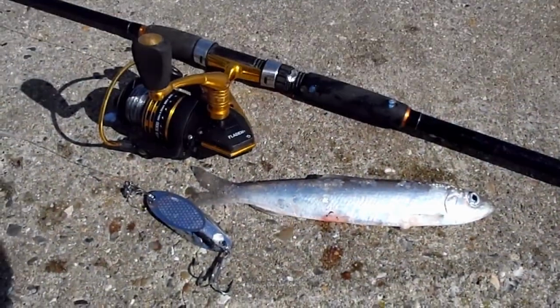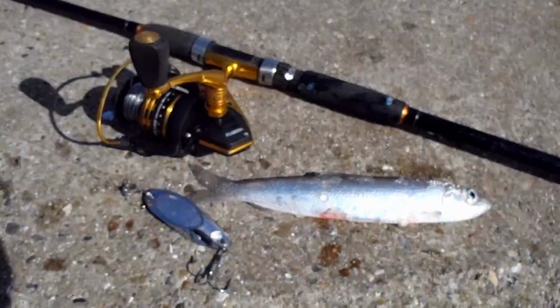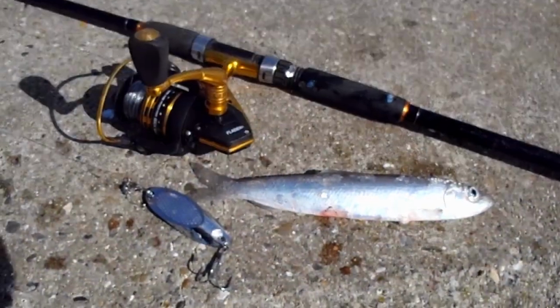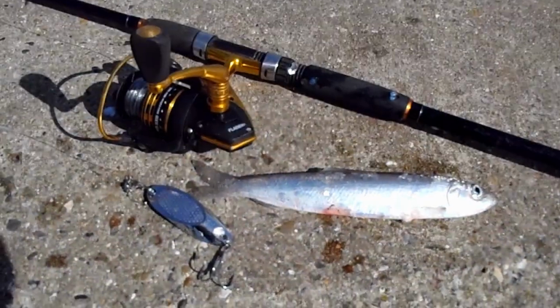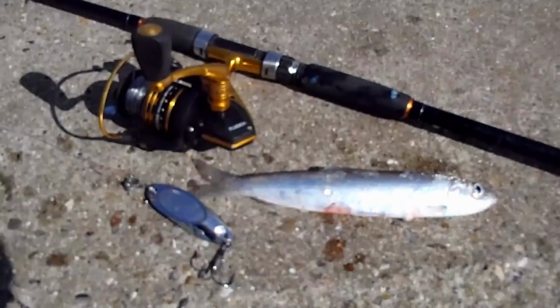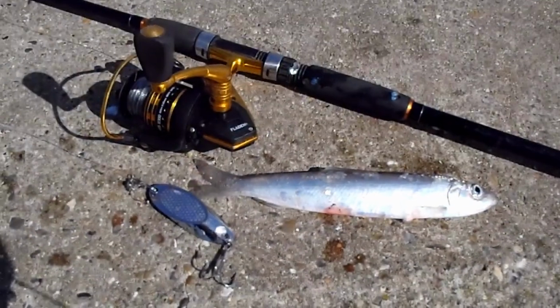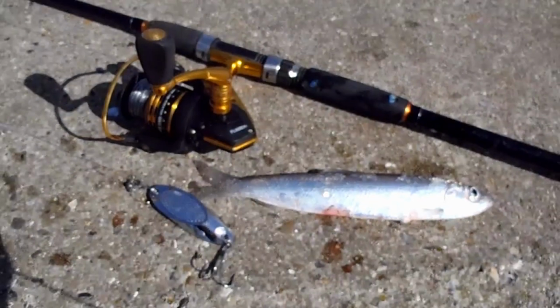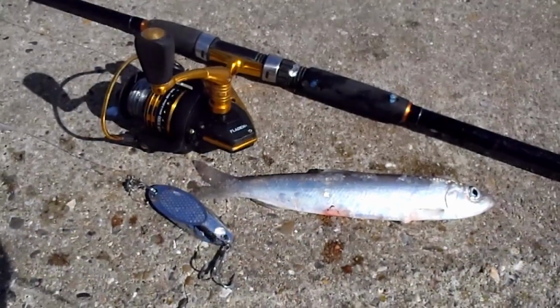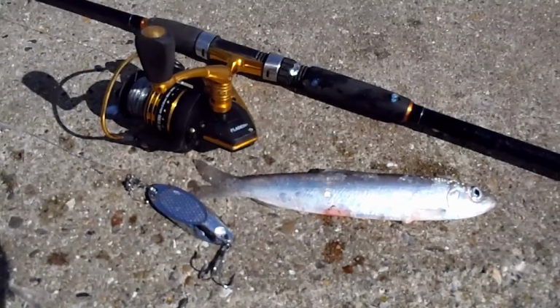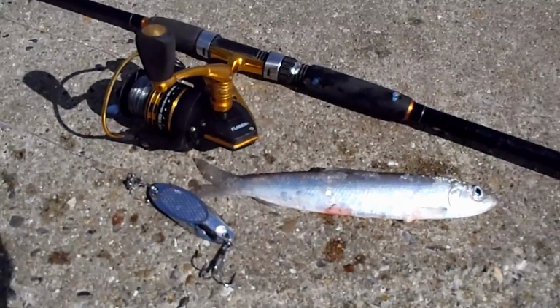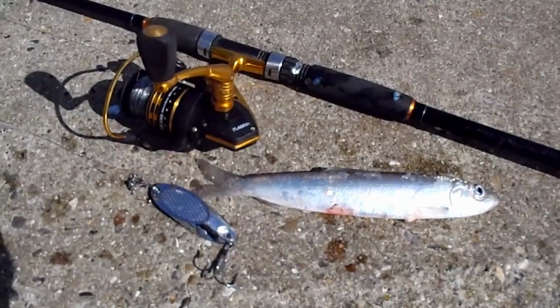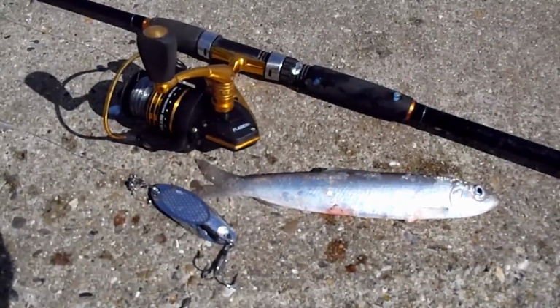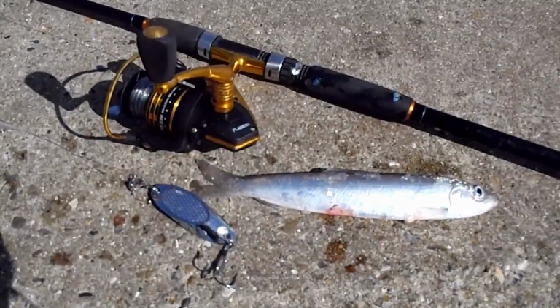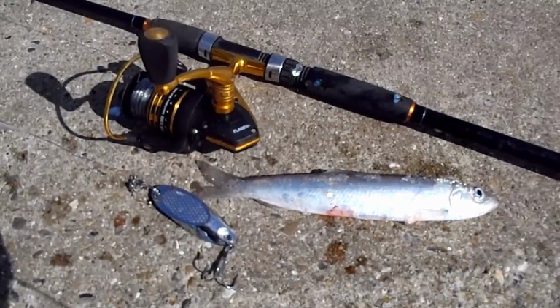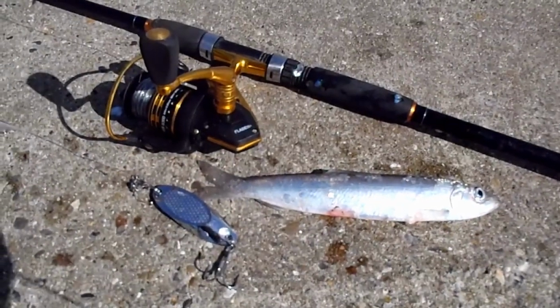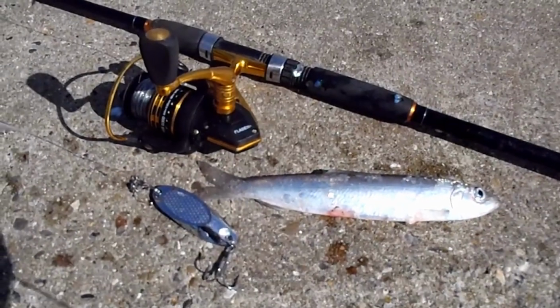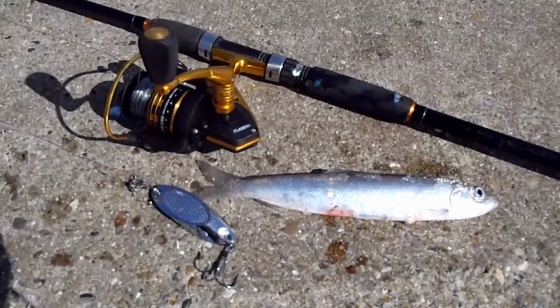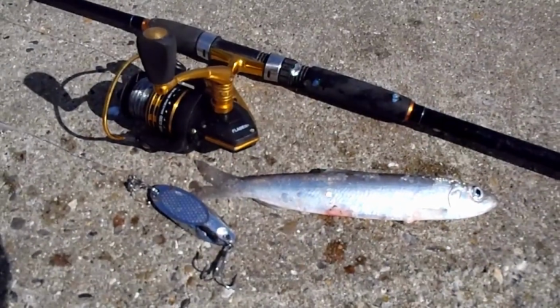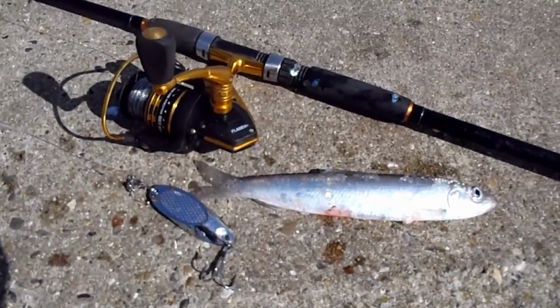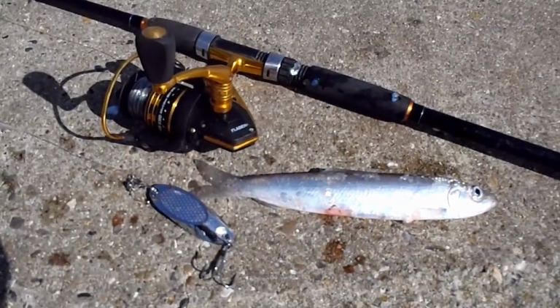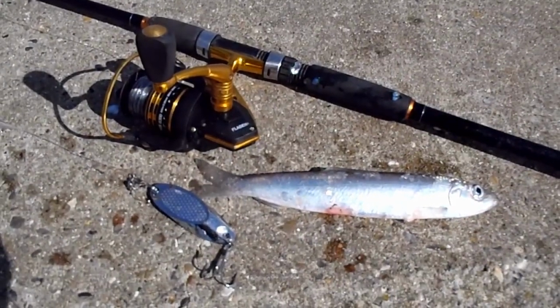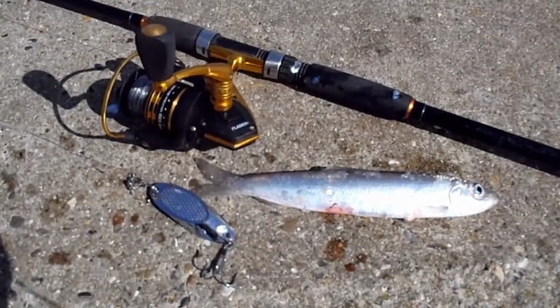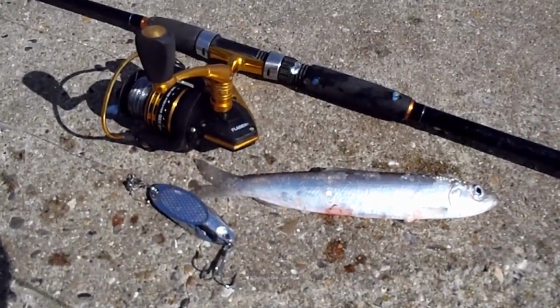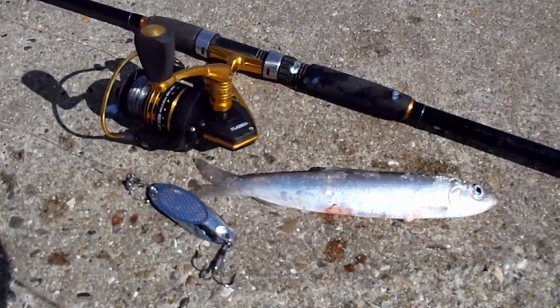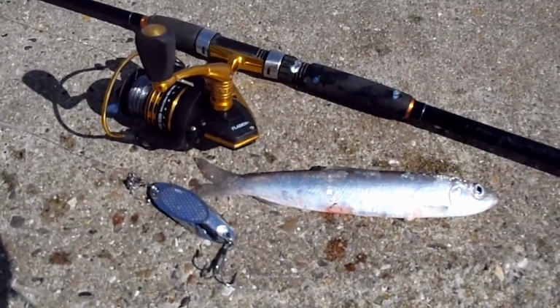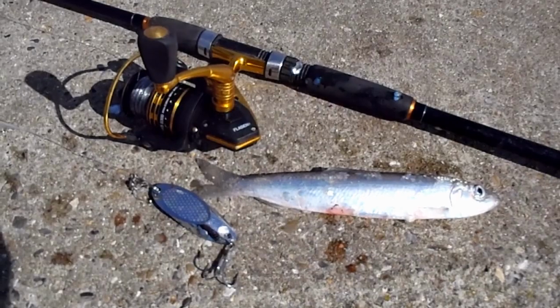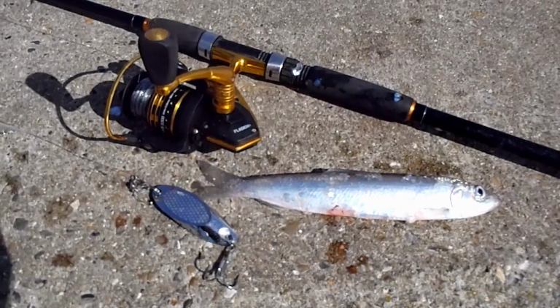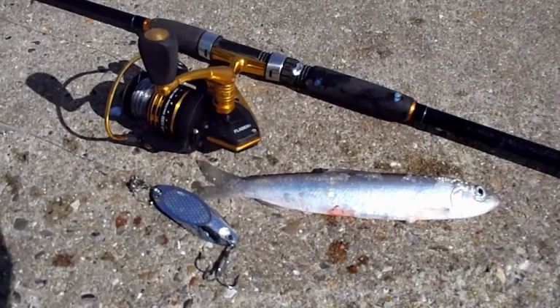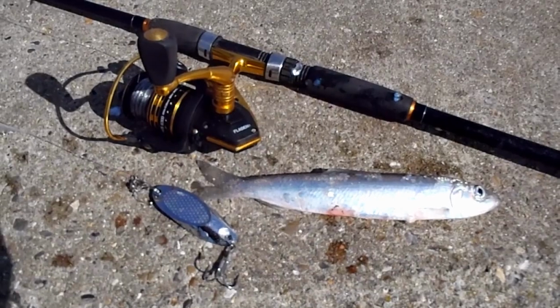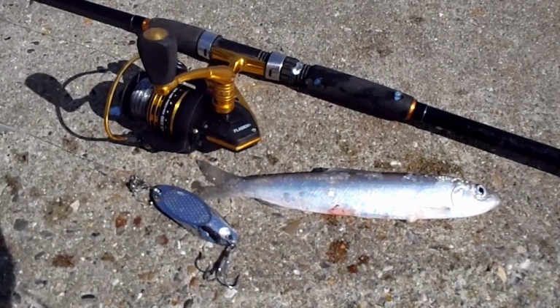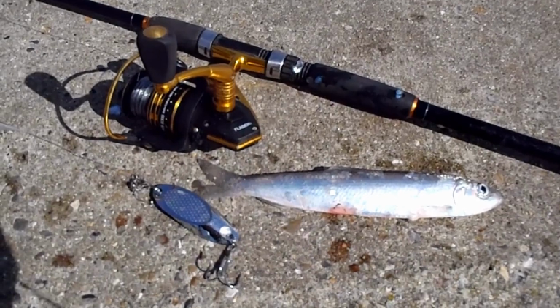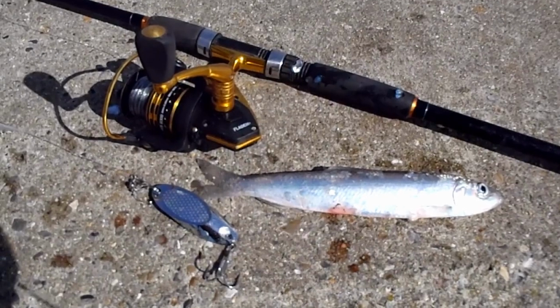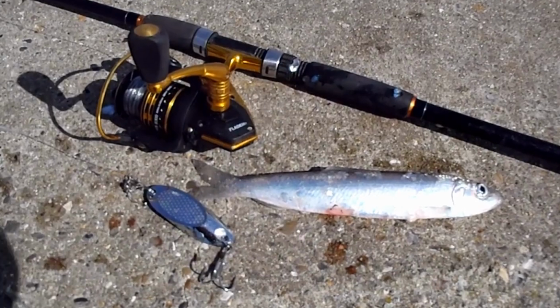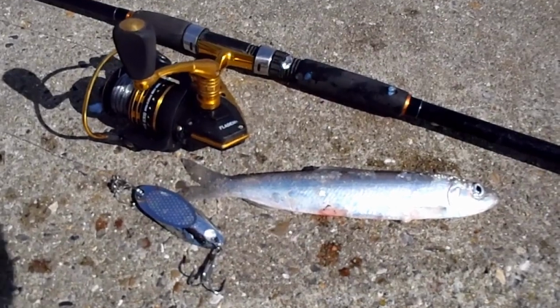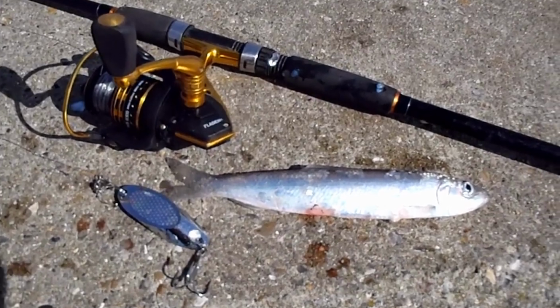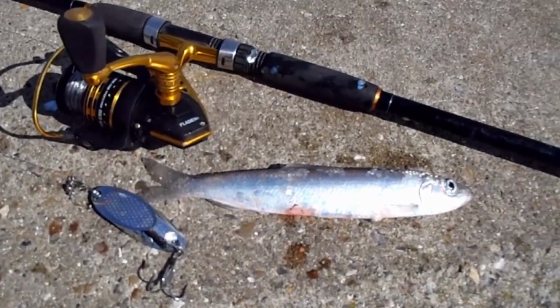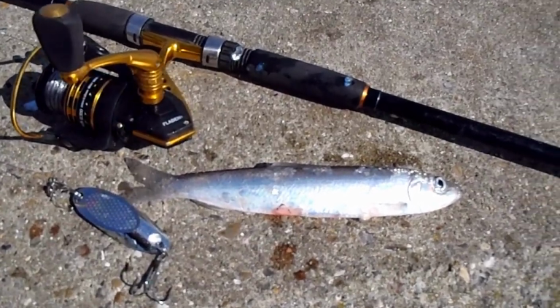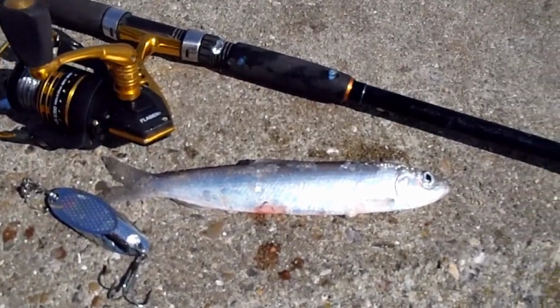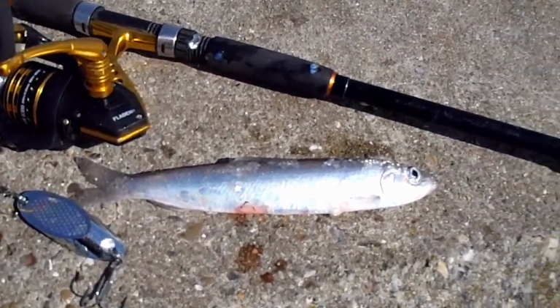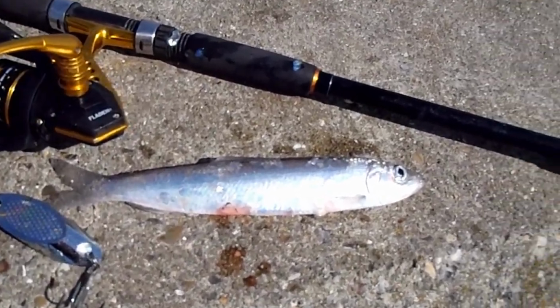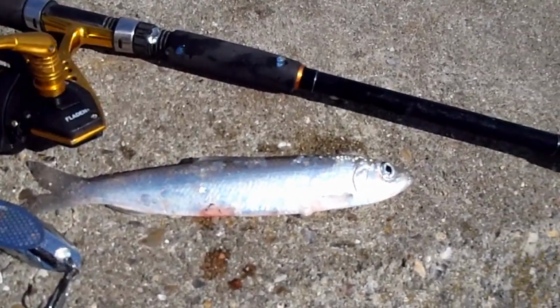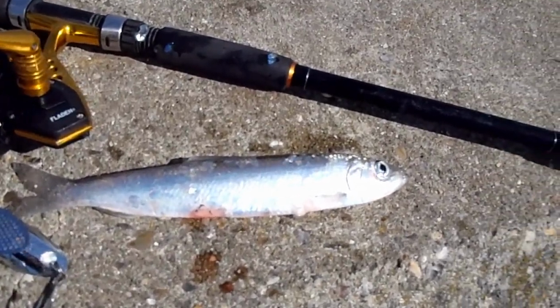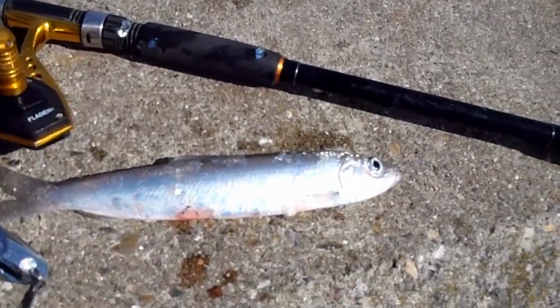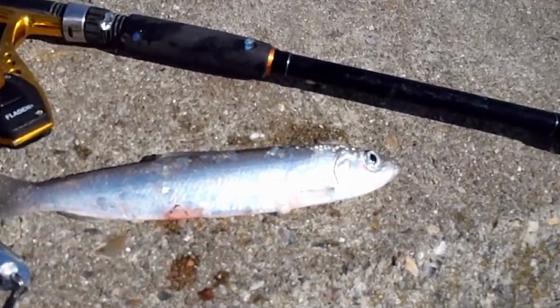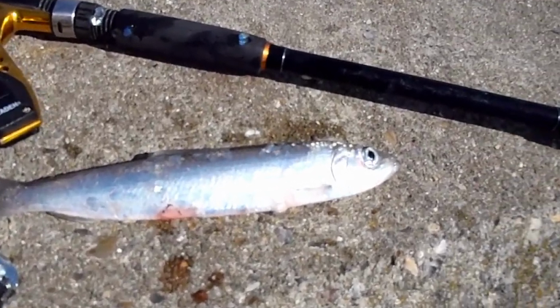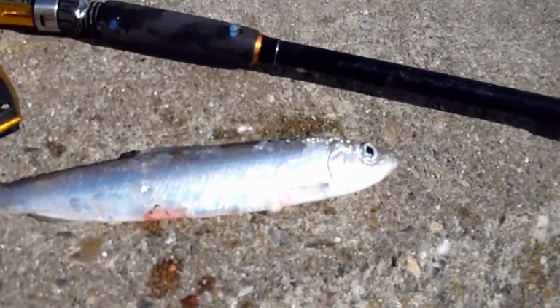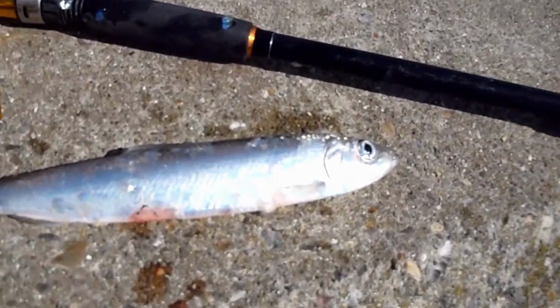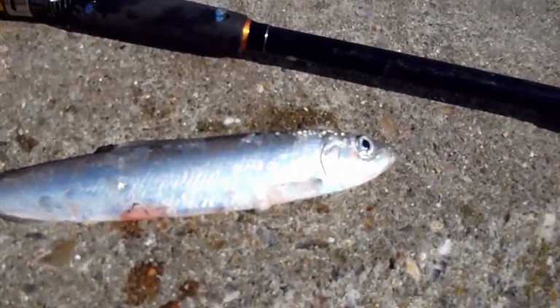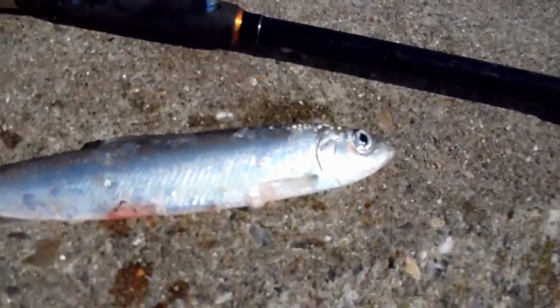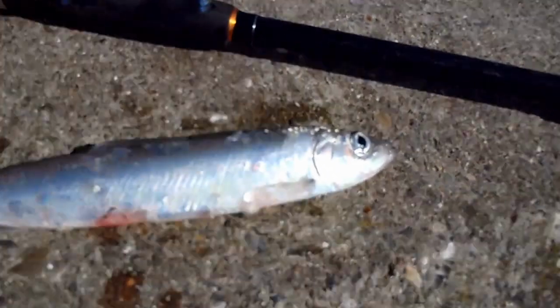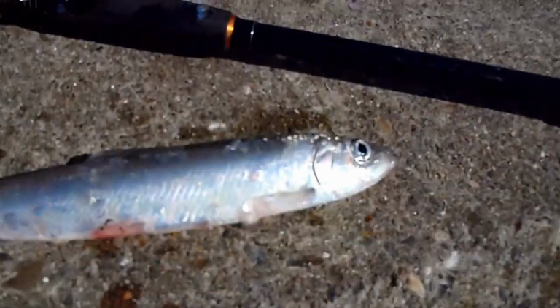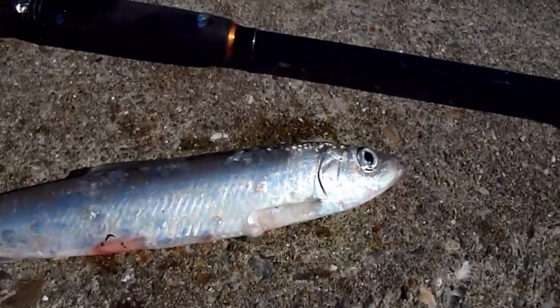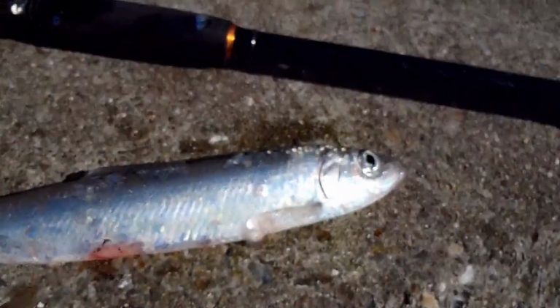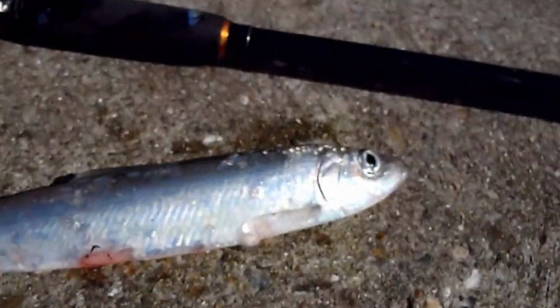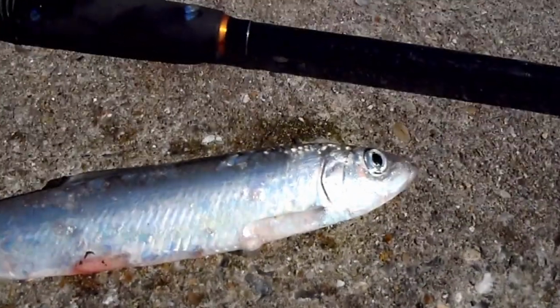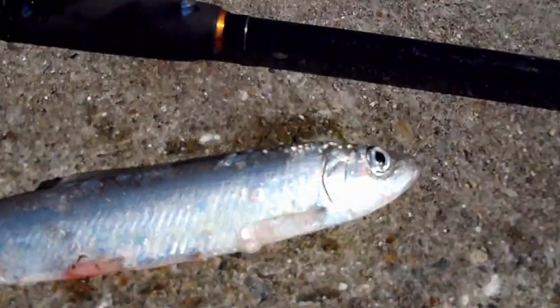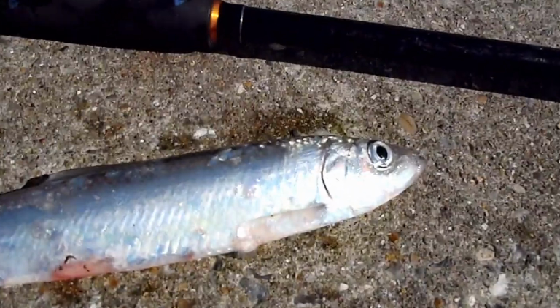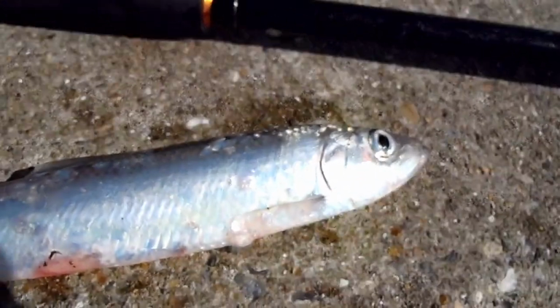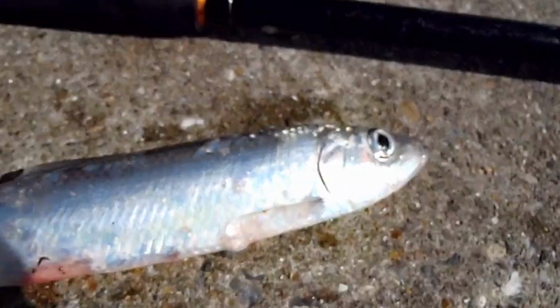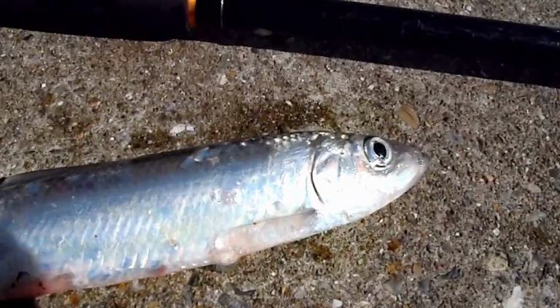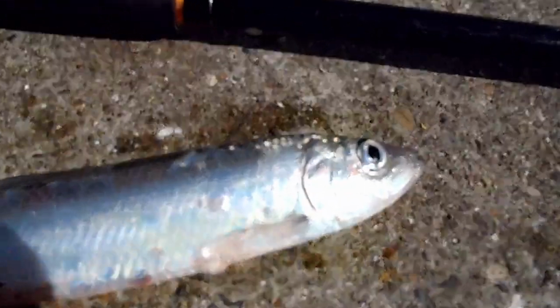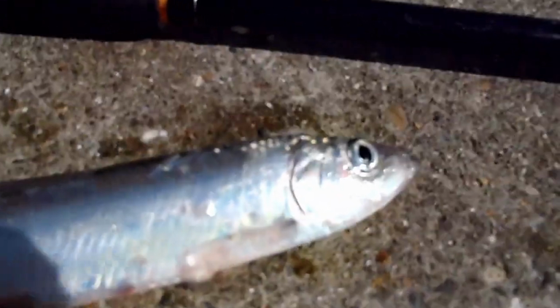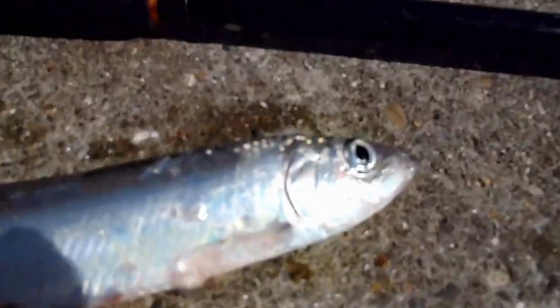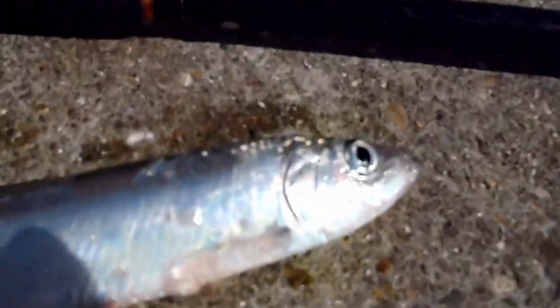And there it is — a beautiful silver darling, a Norfolk herring, caught out of the harbour at Galston.